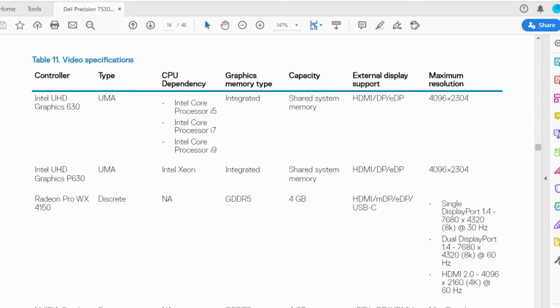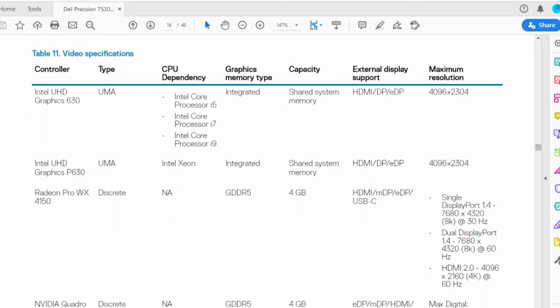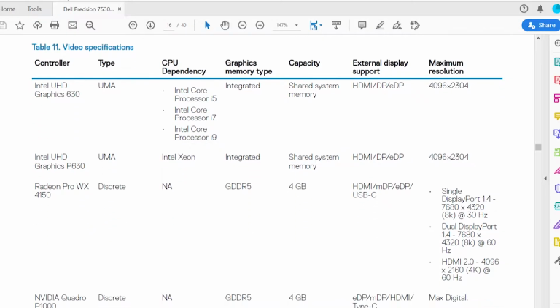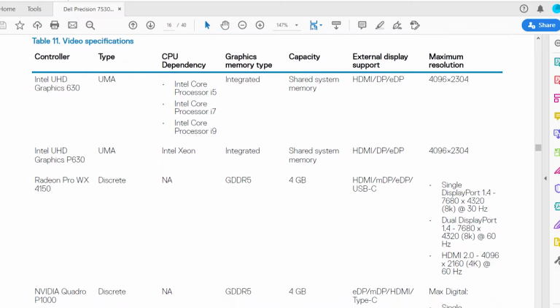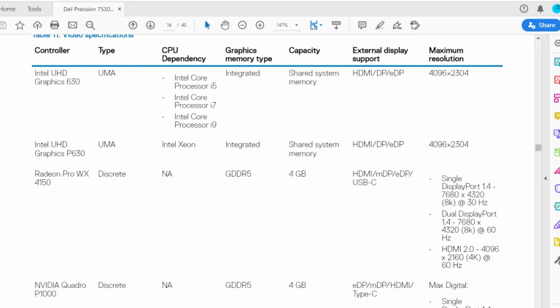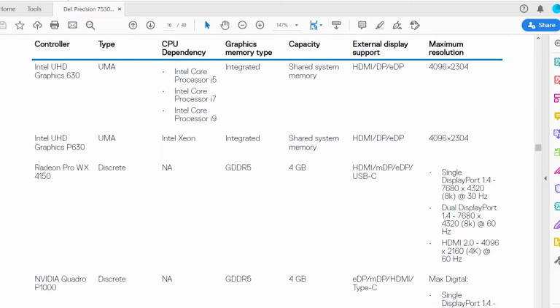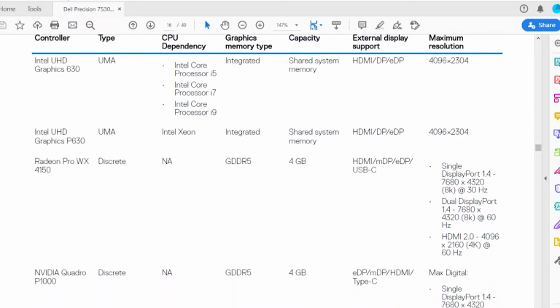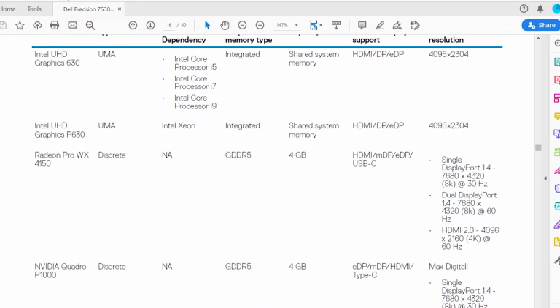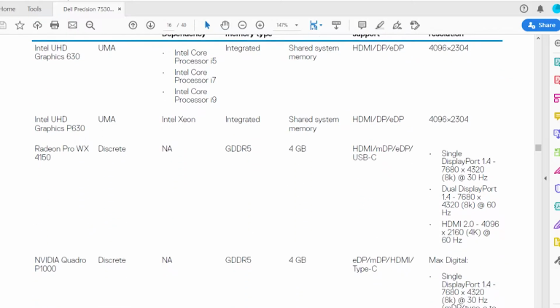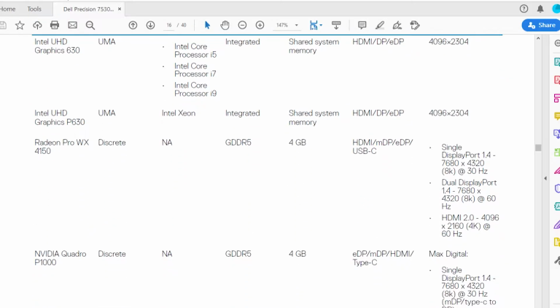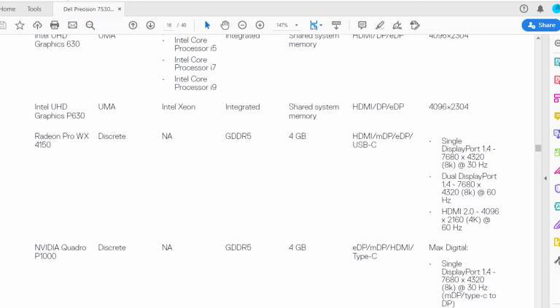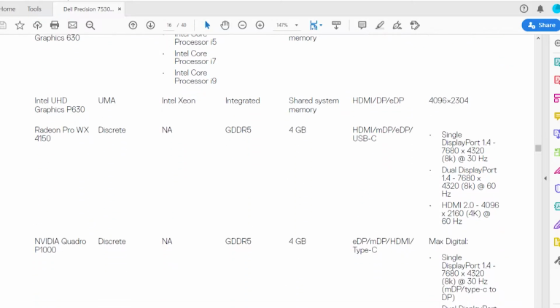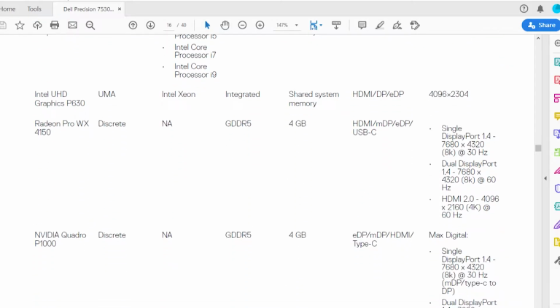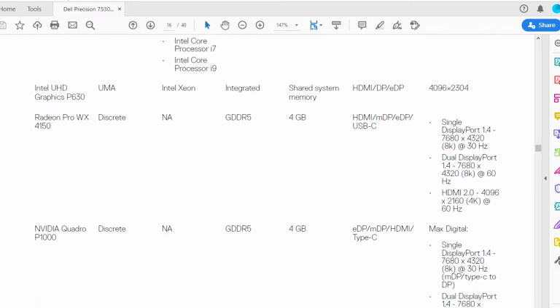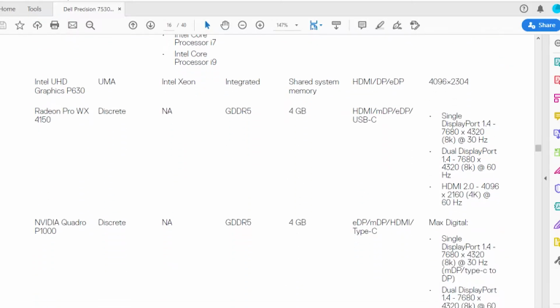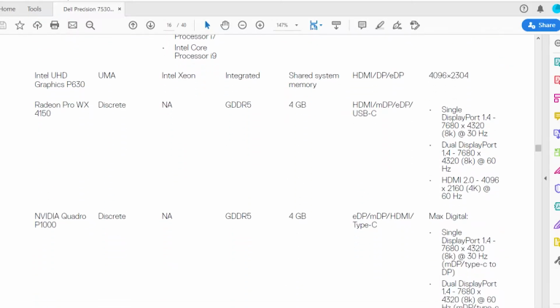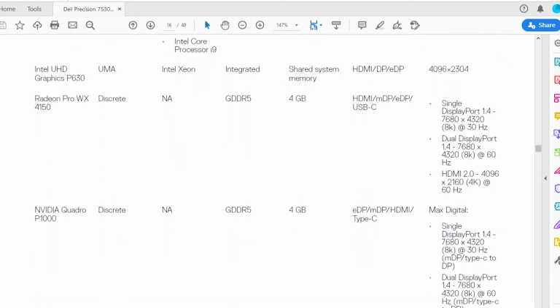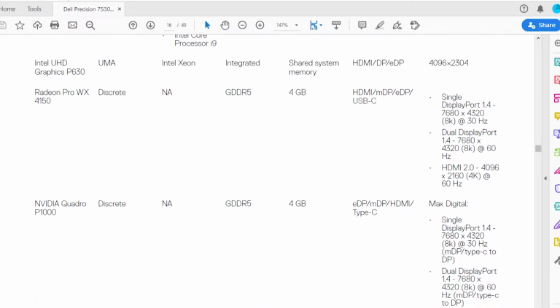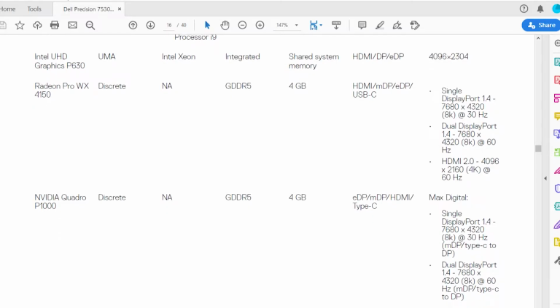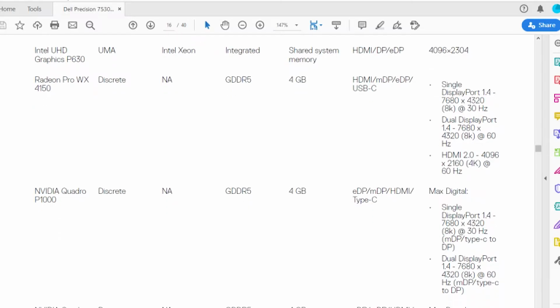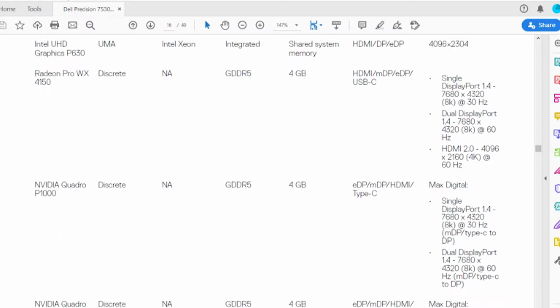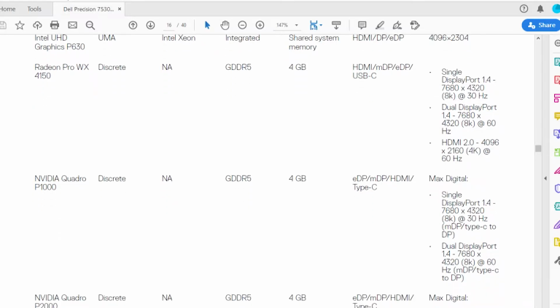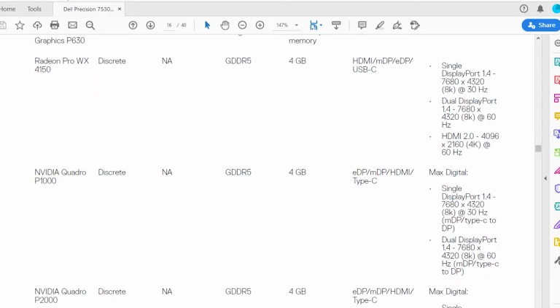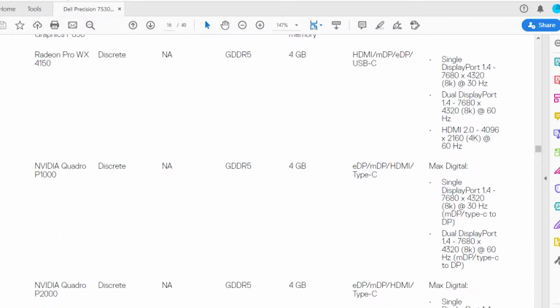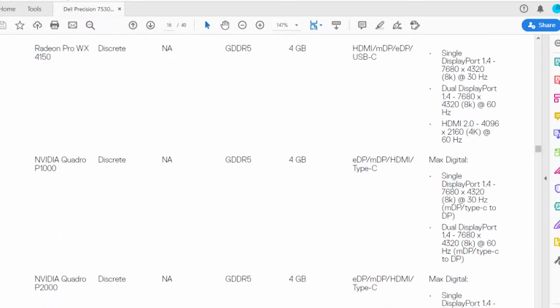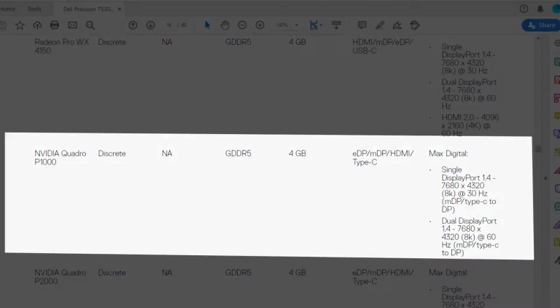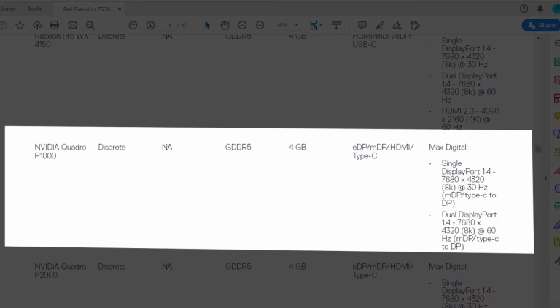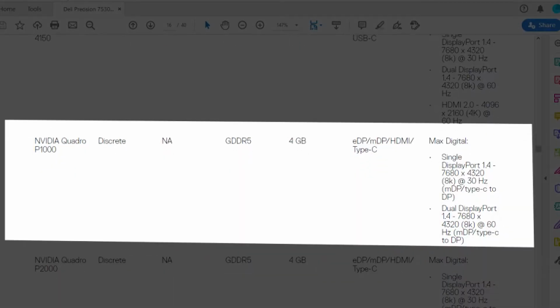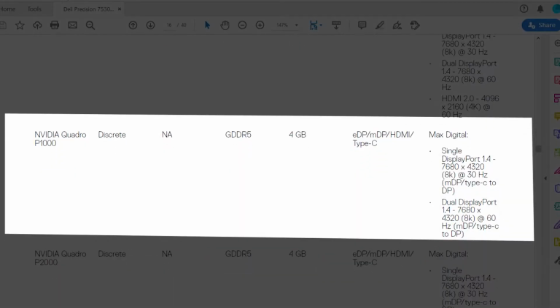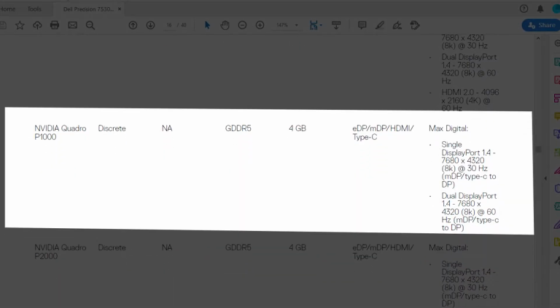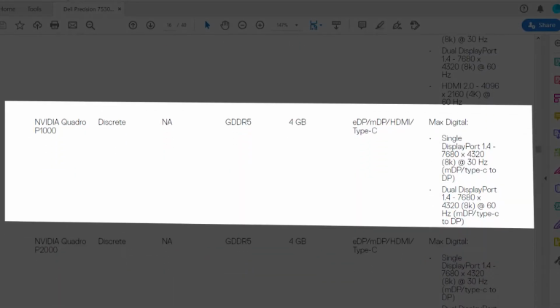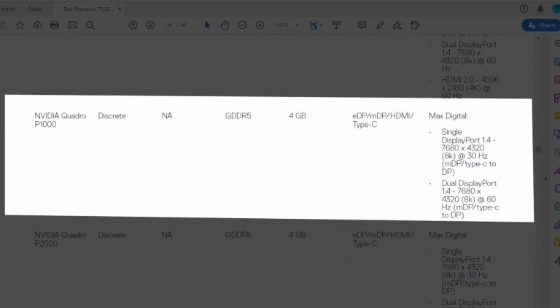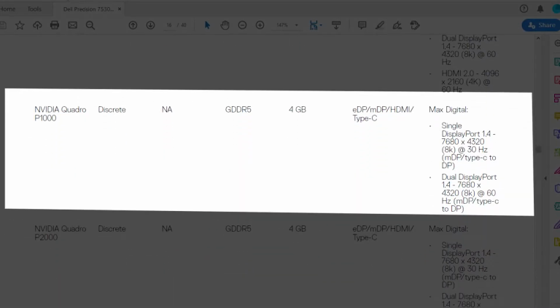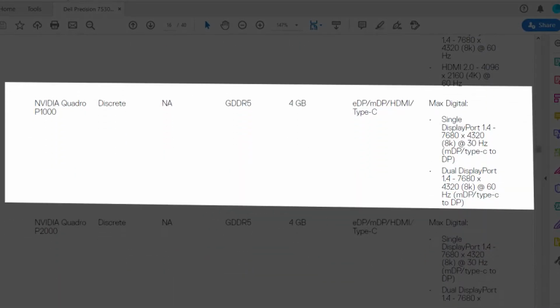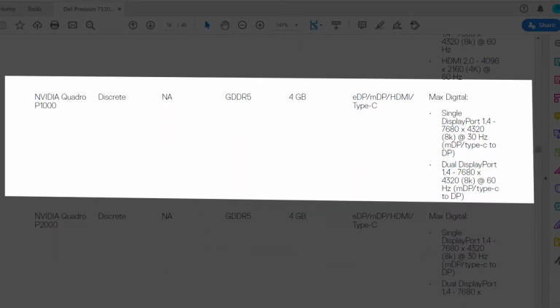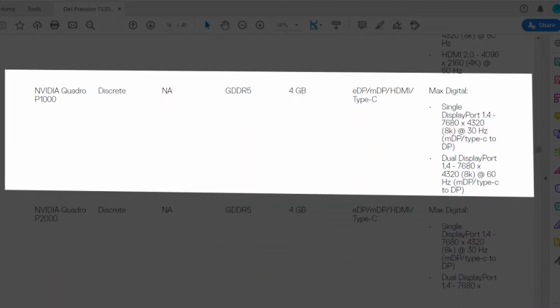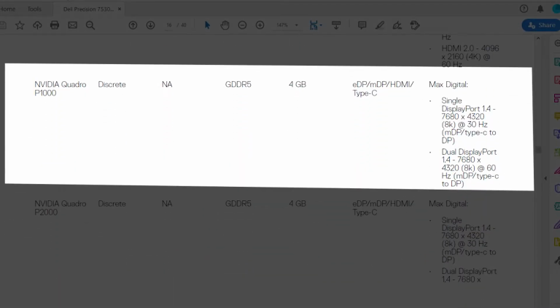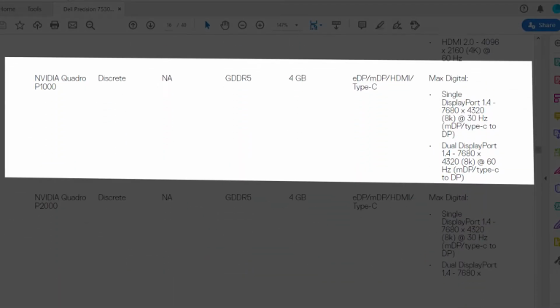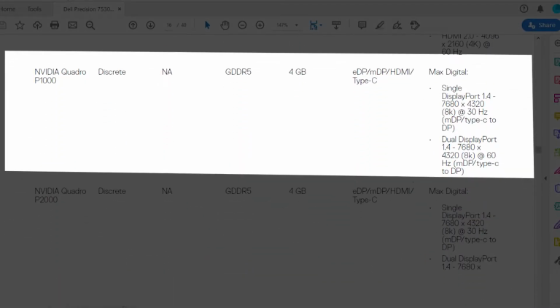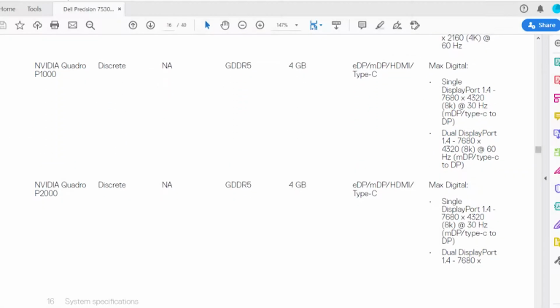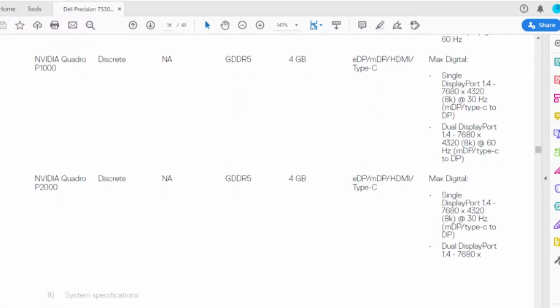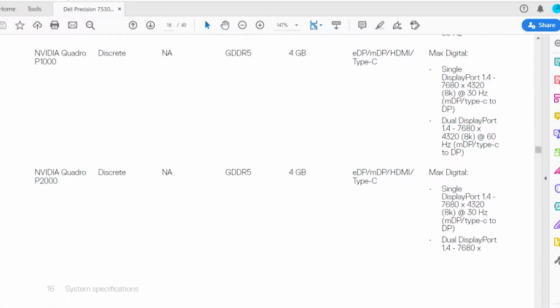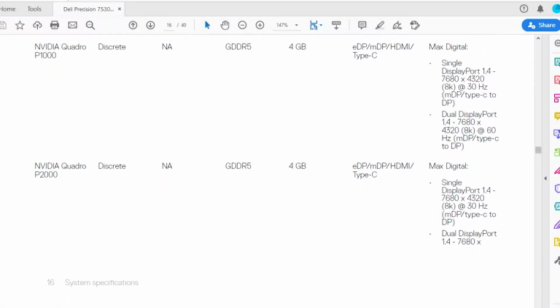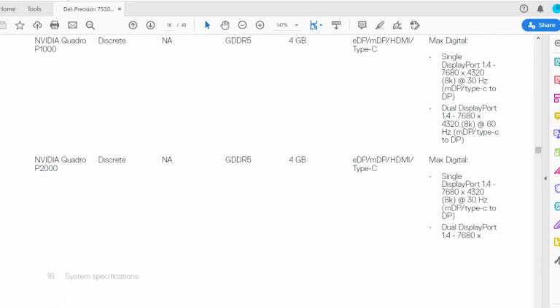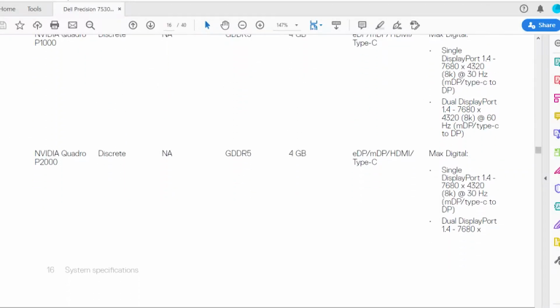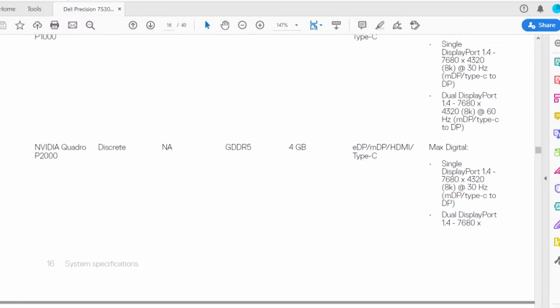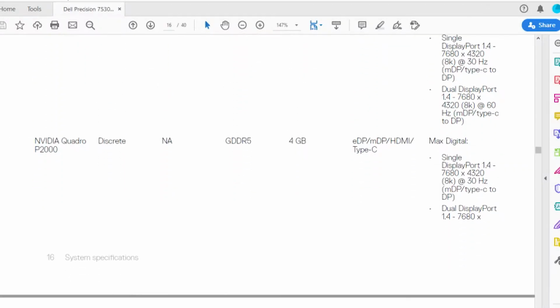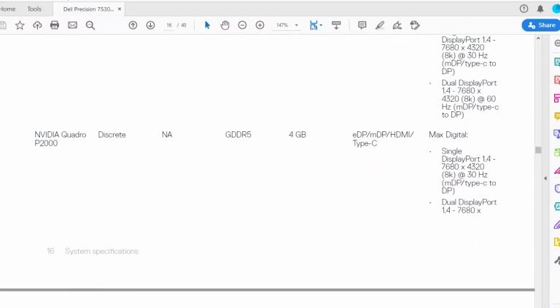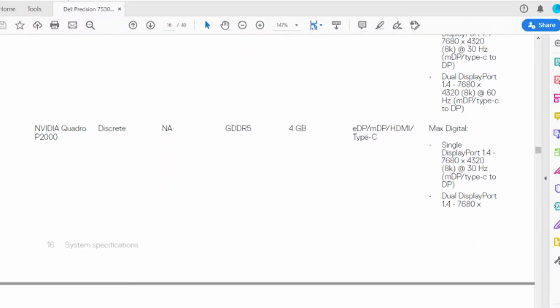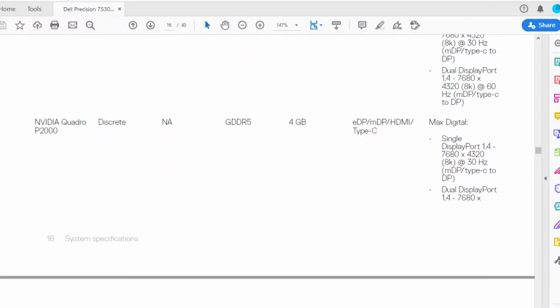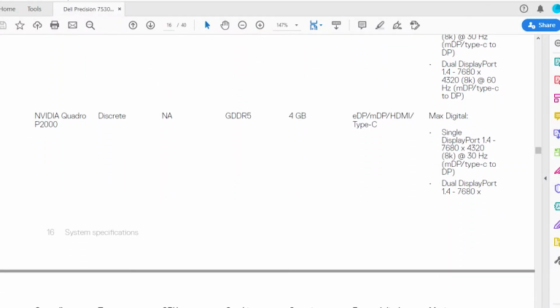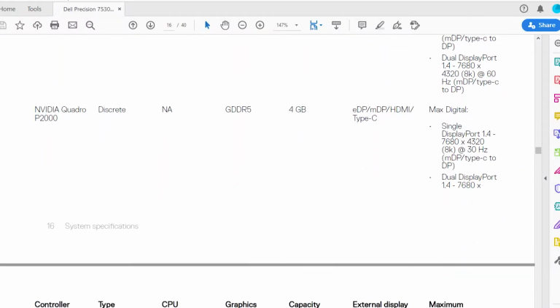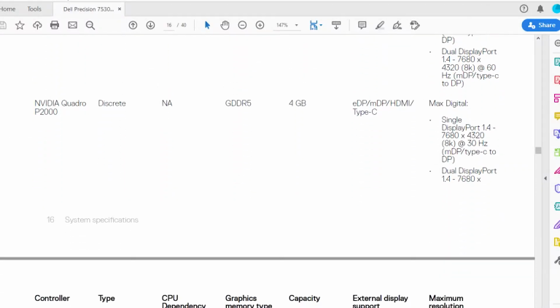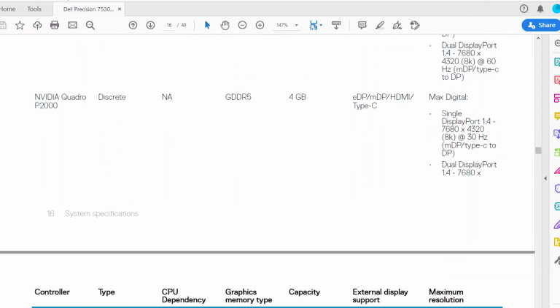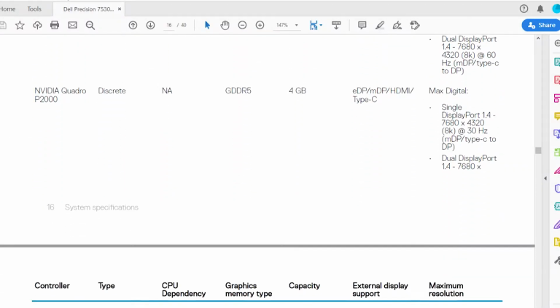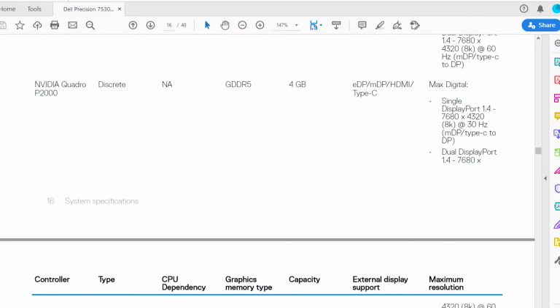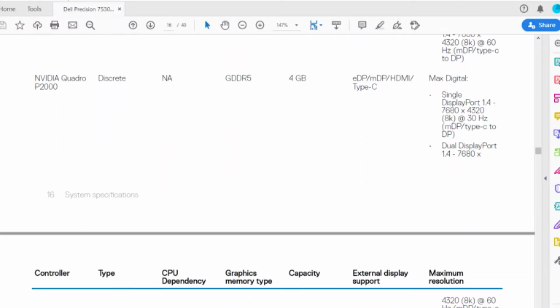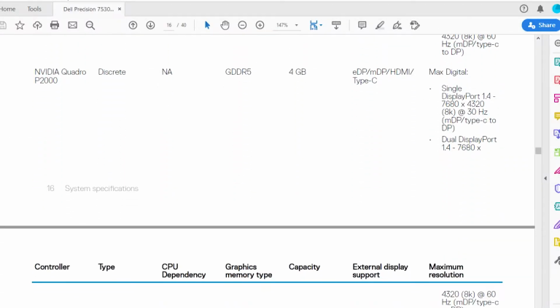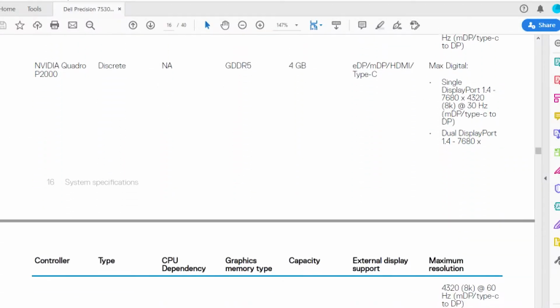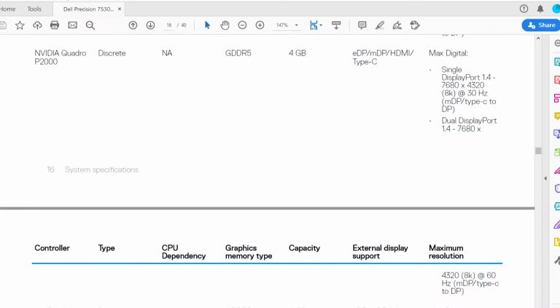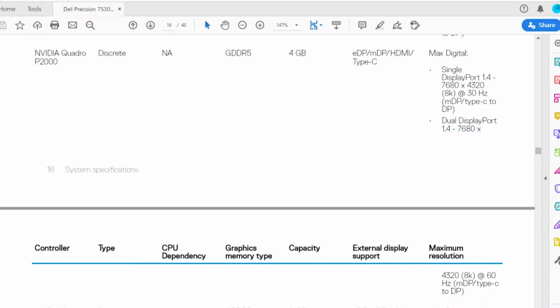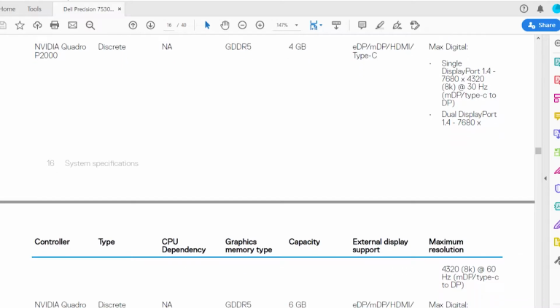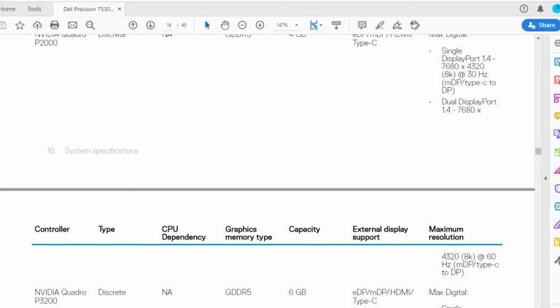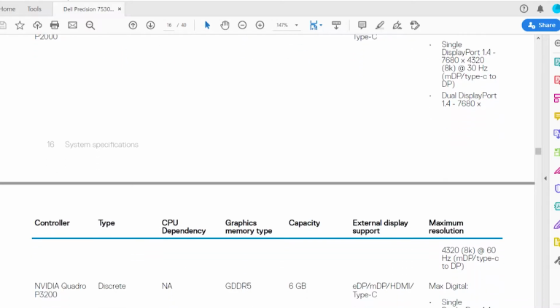This laptop came with an NVIDIA Quadro P1000 graphics card which can be upgraded with other graphics cards given in the list.